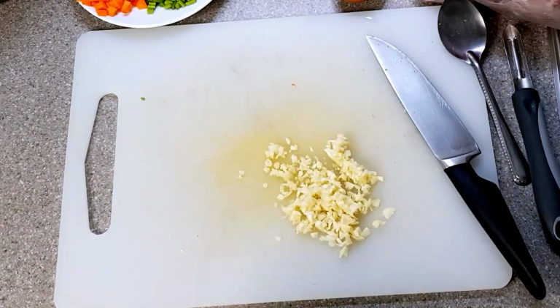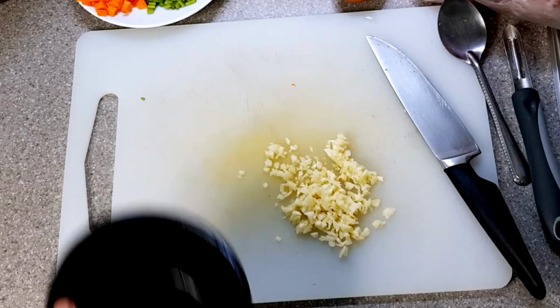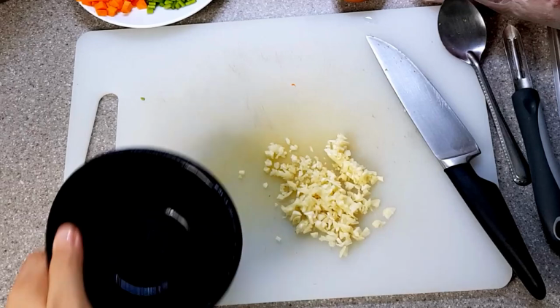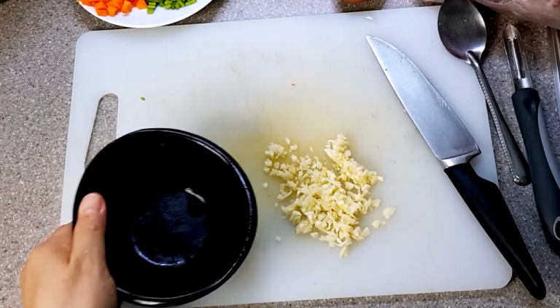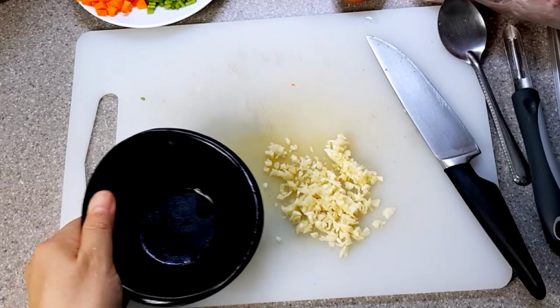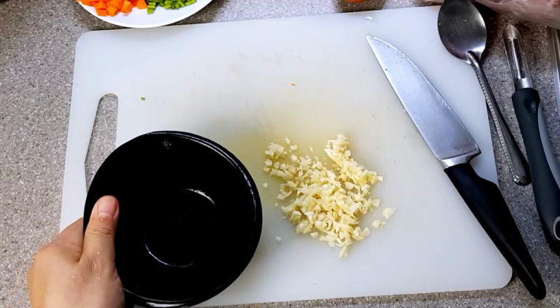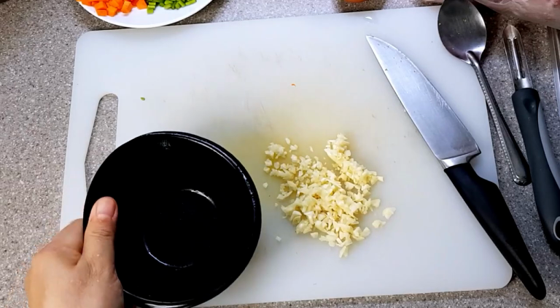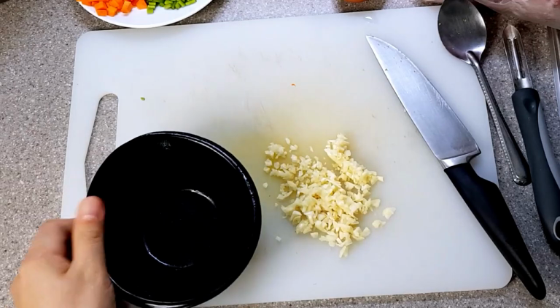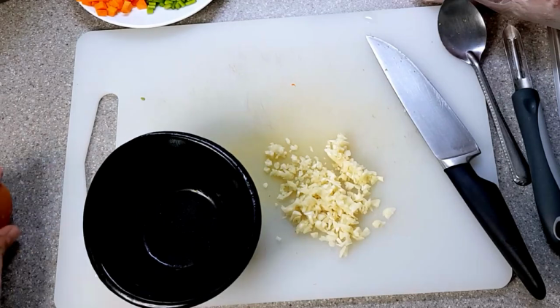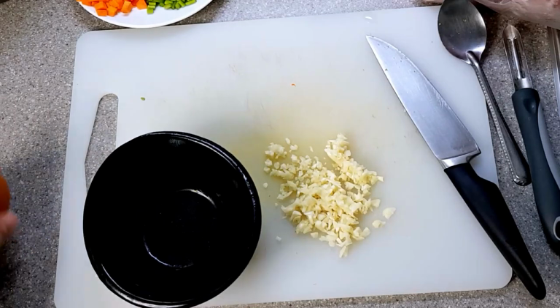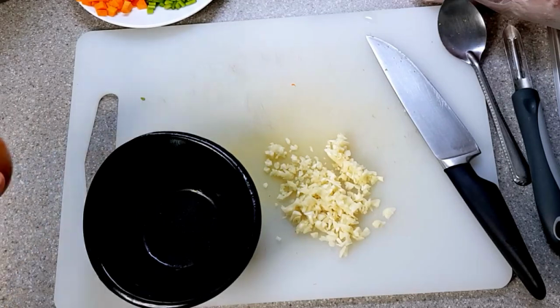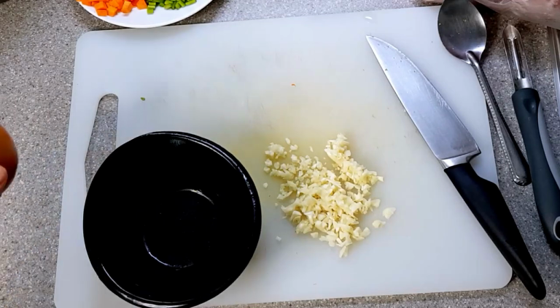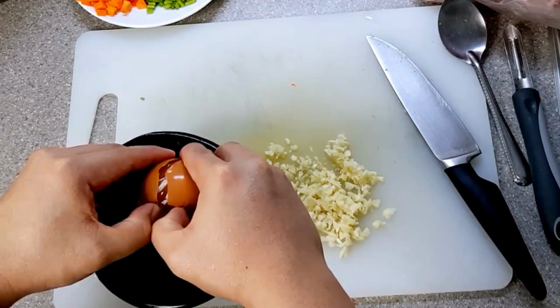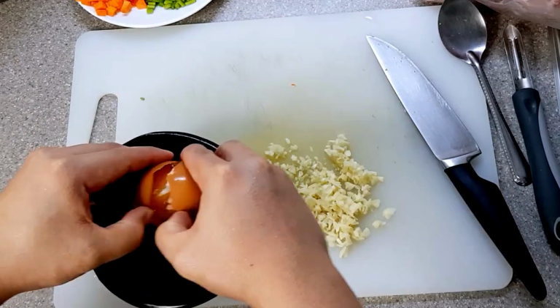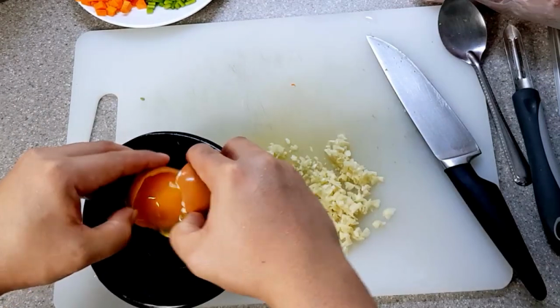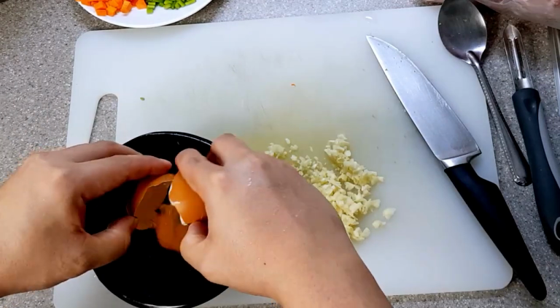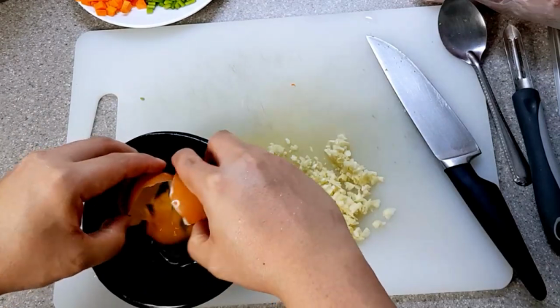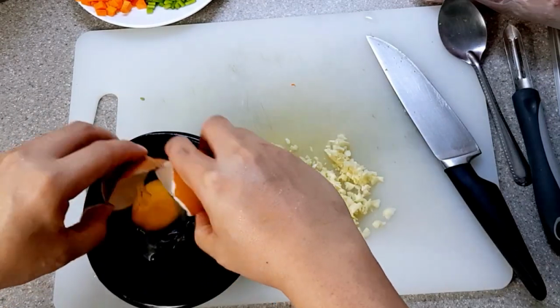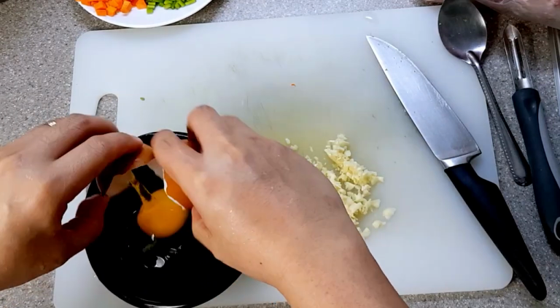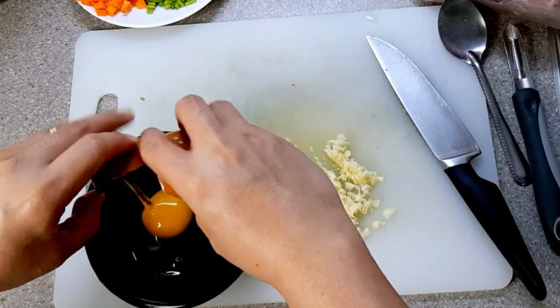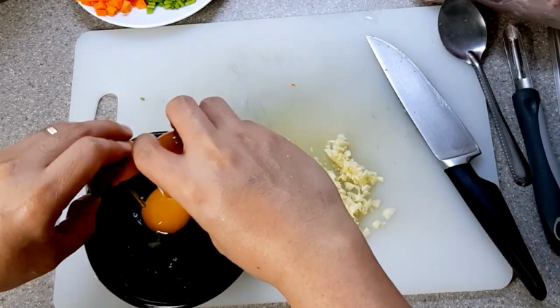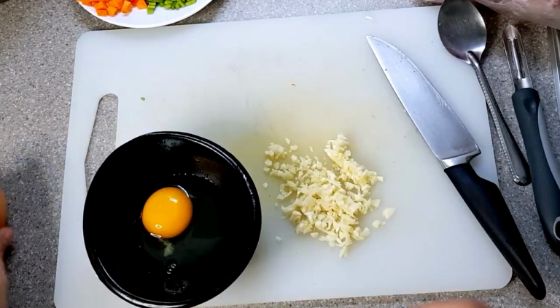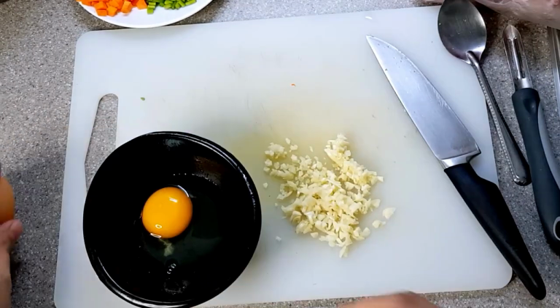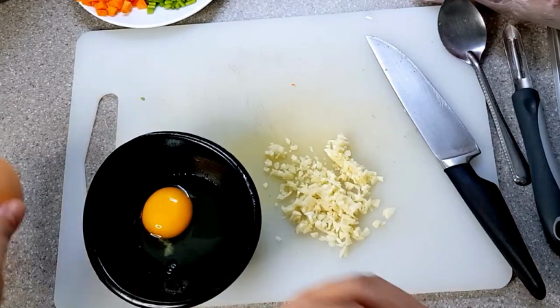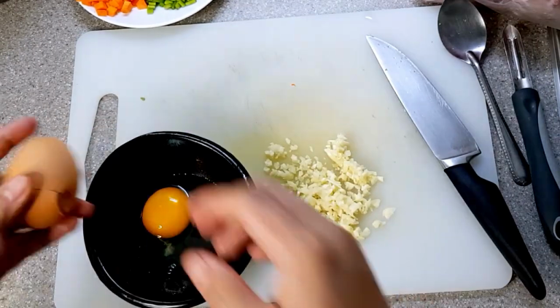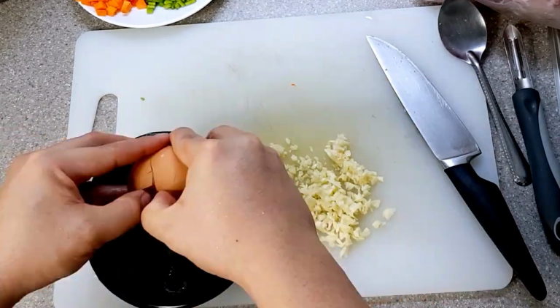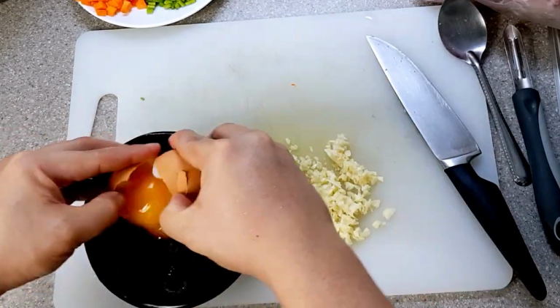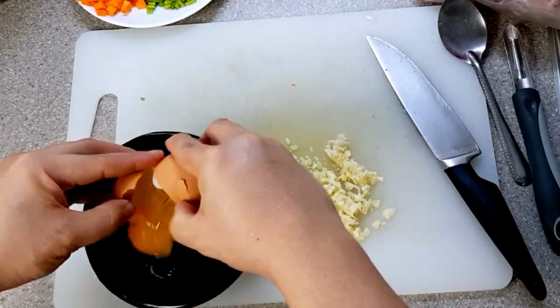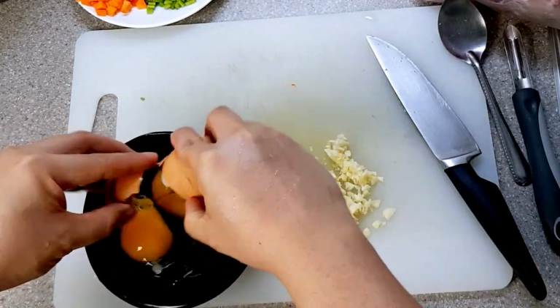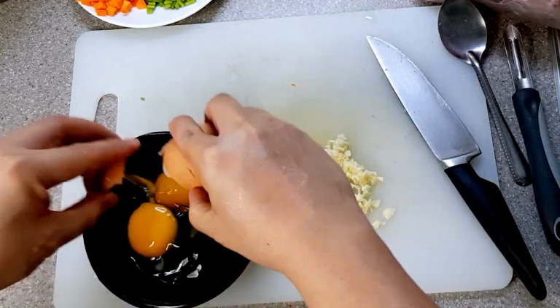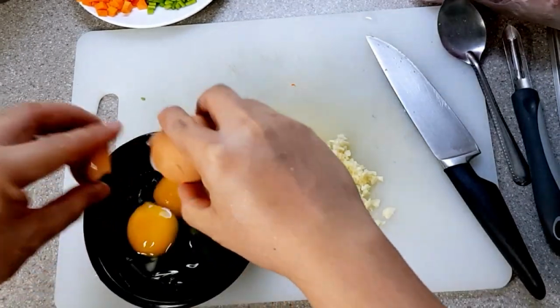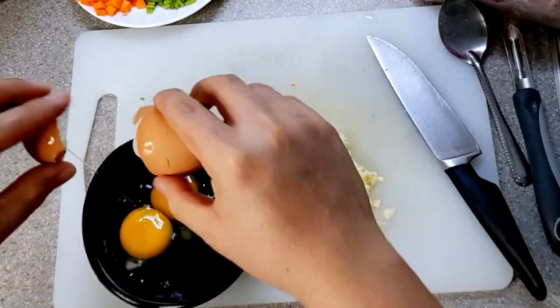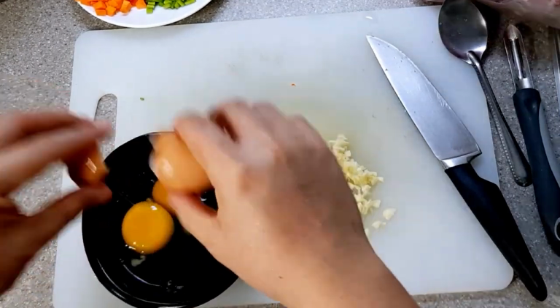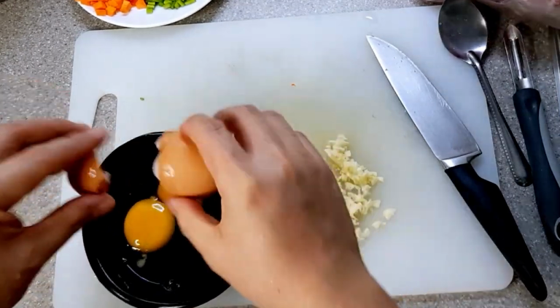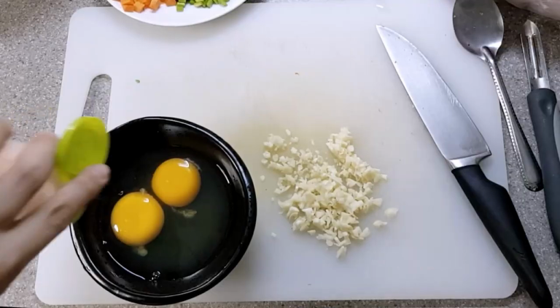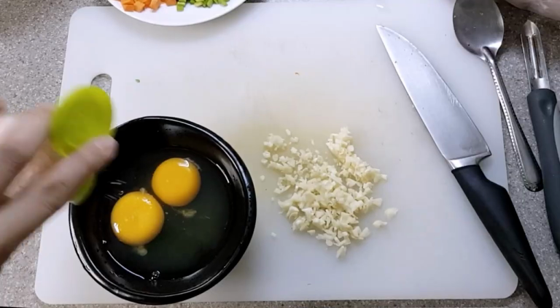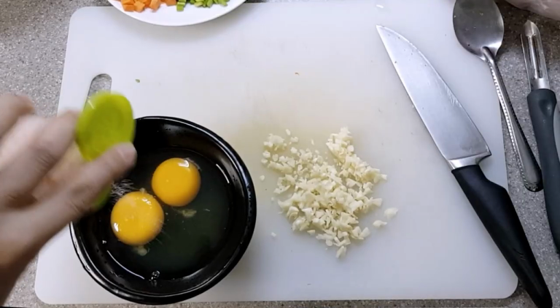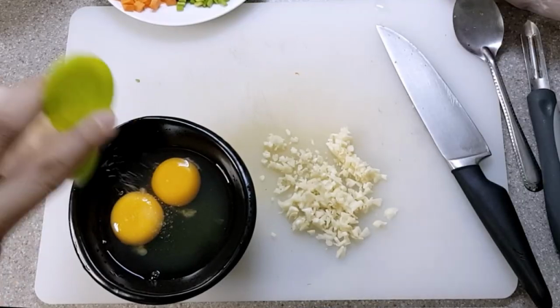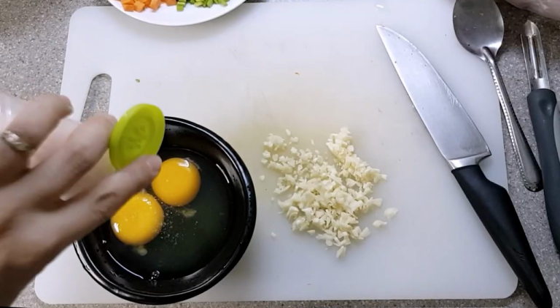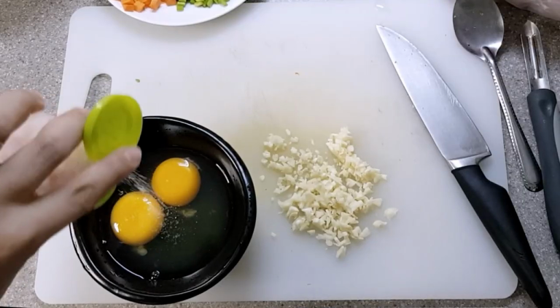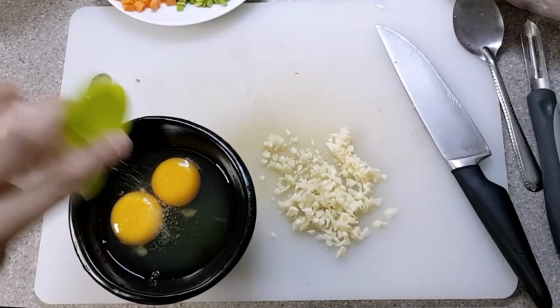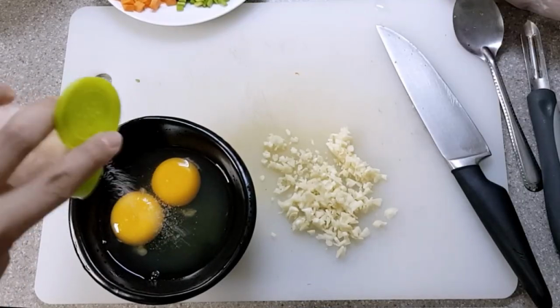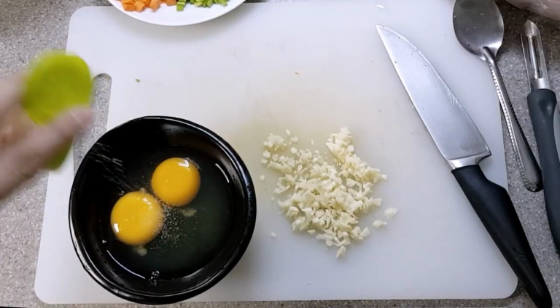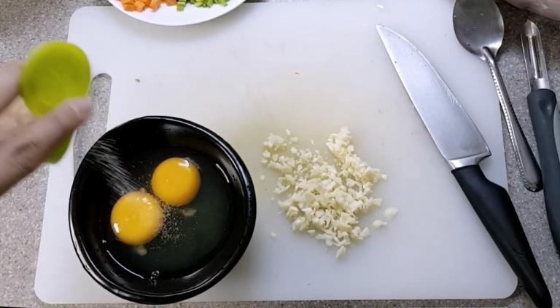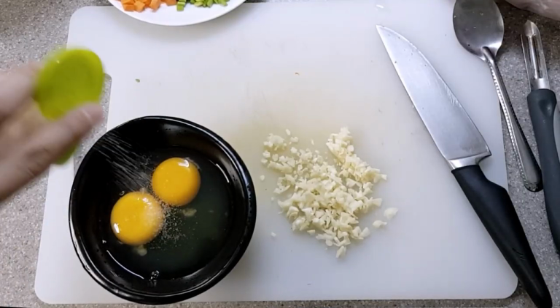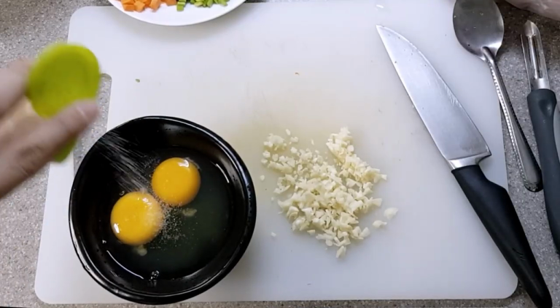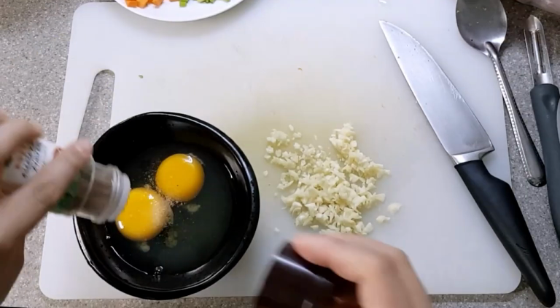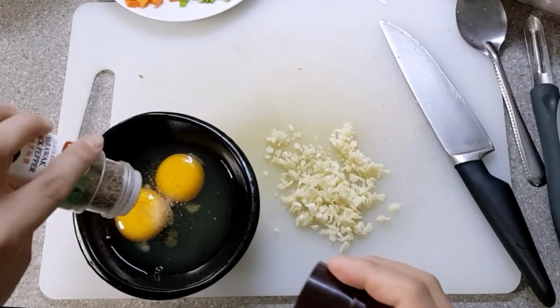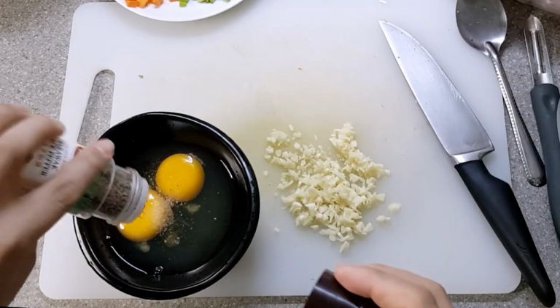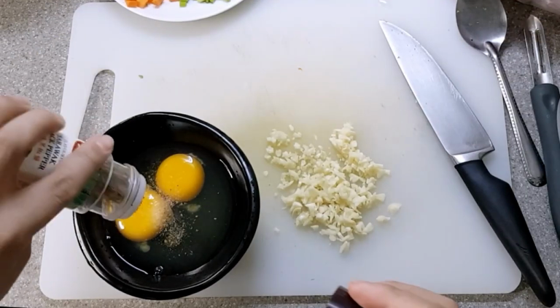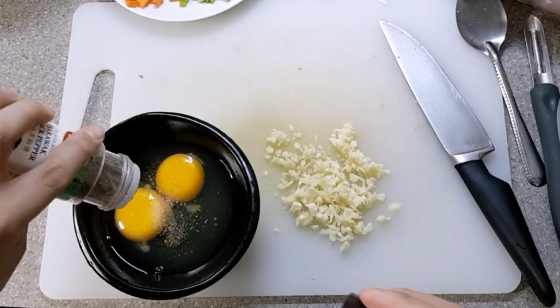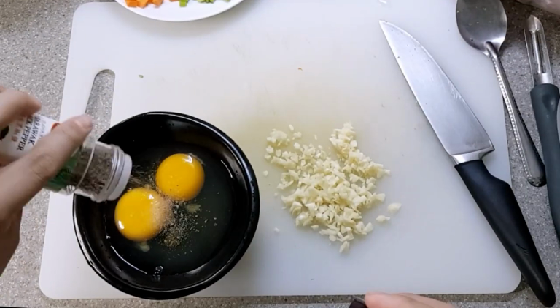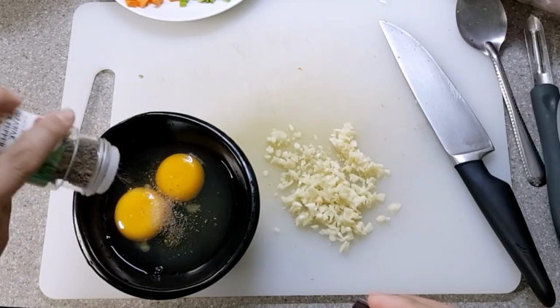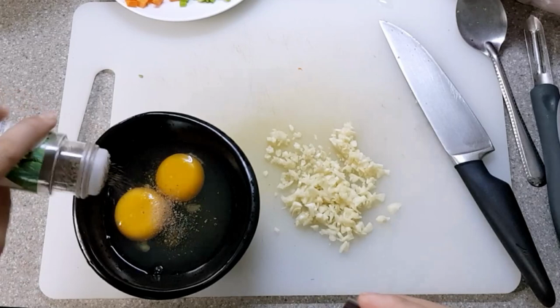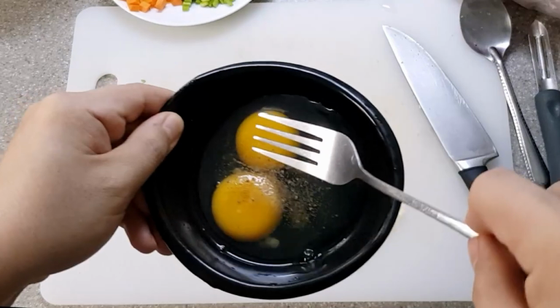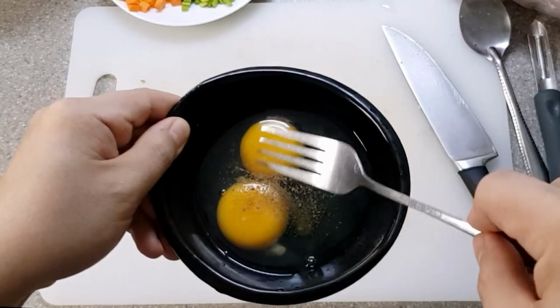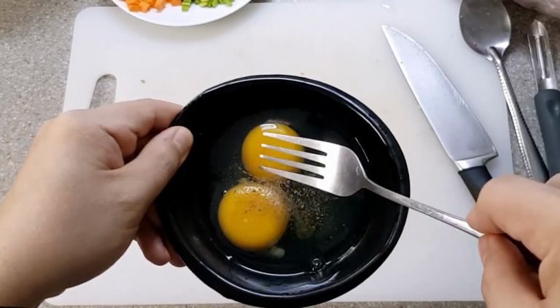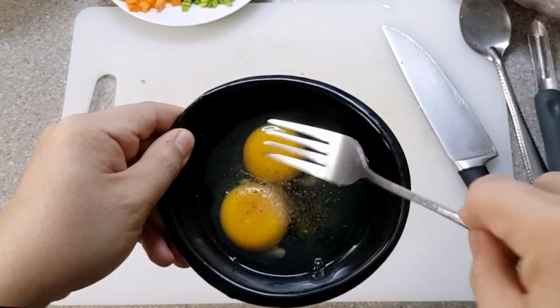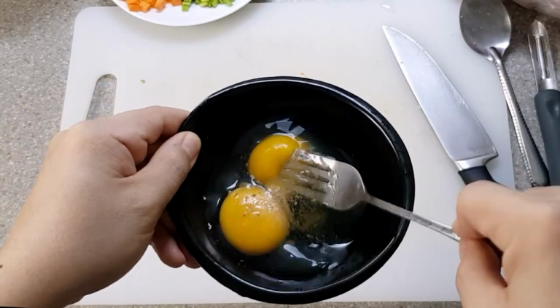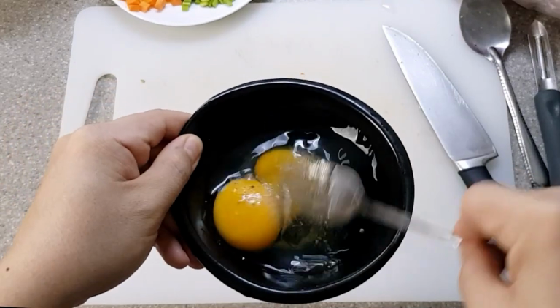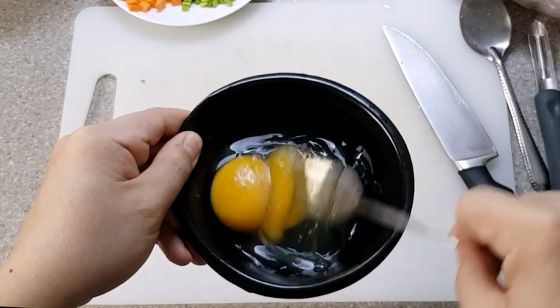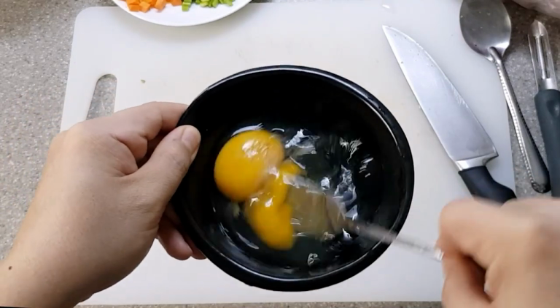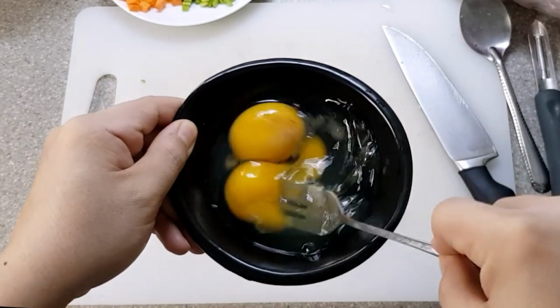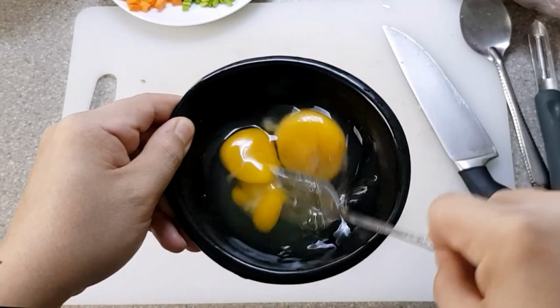Now crack two eggs in a bowl. Season the egg with salt and pepper to amplify its flavor. Then time to whisk those eggs.